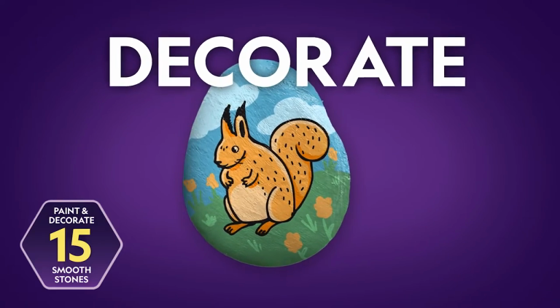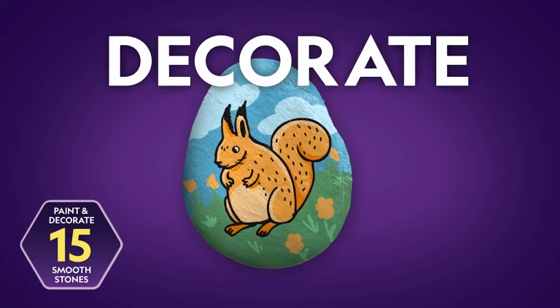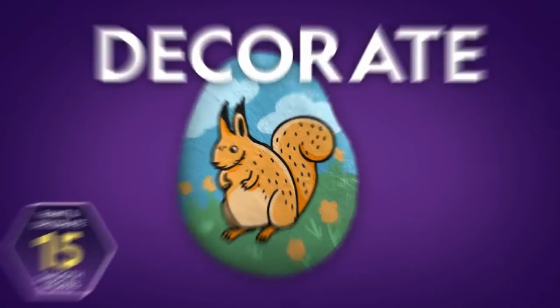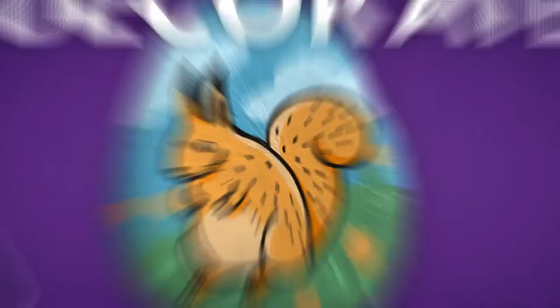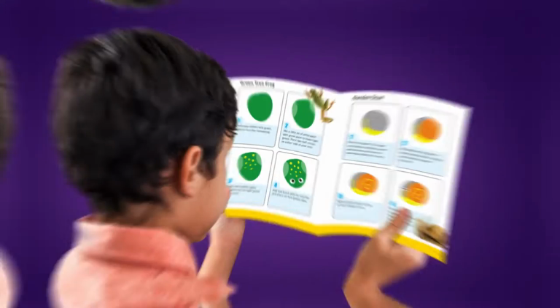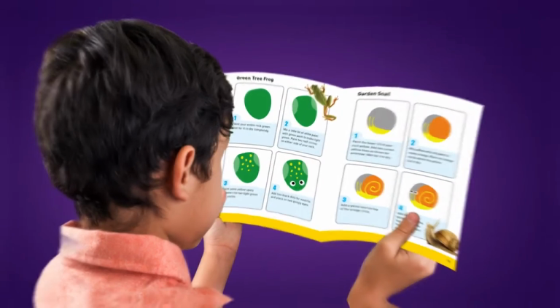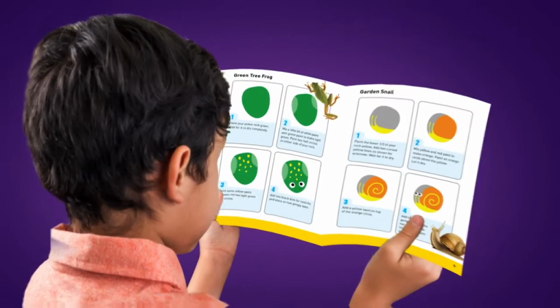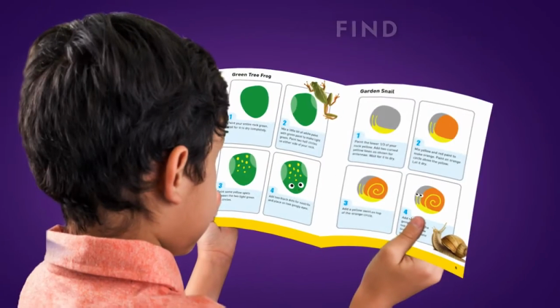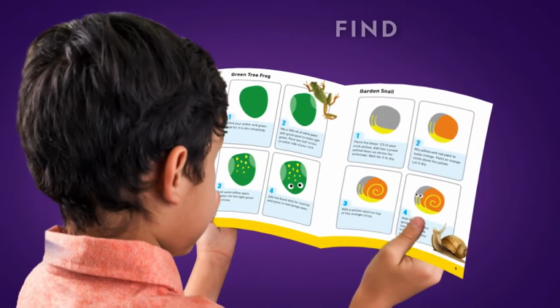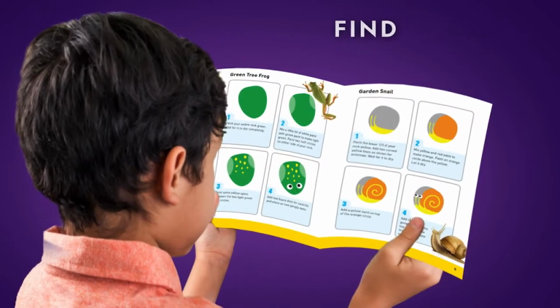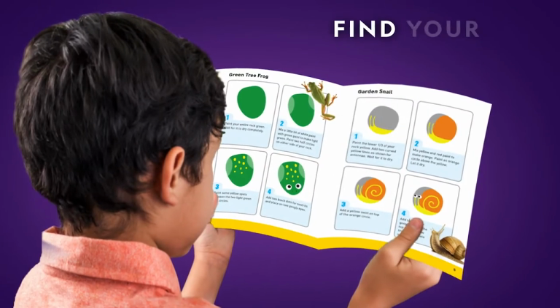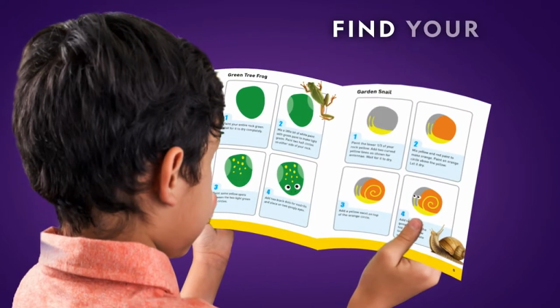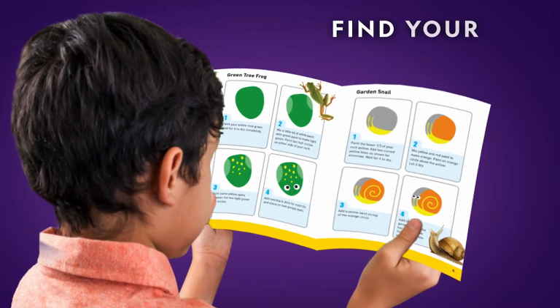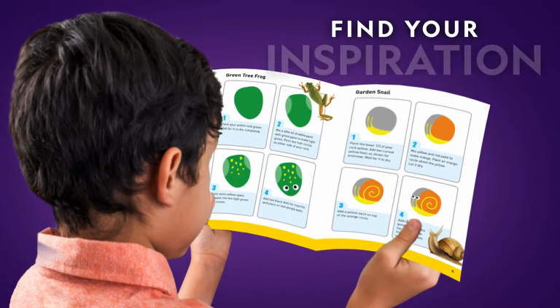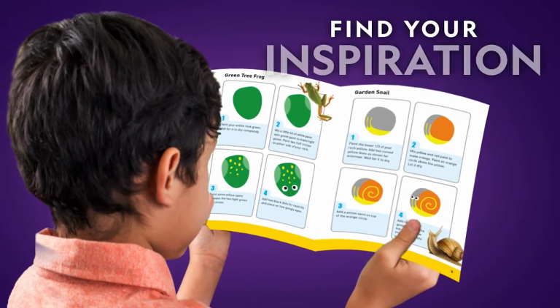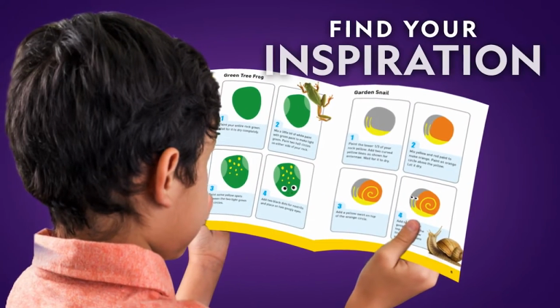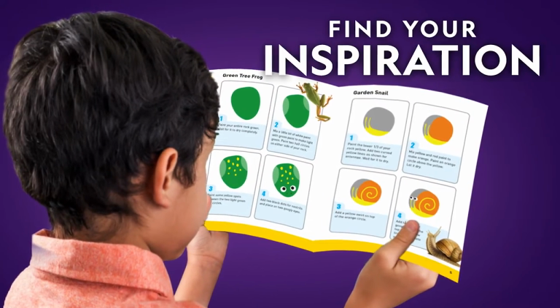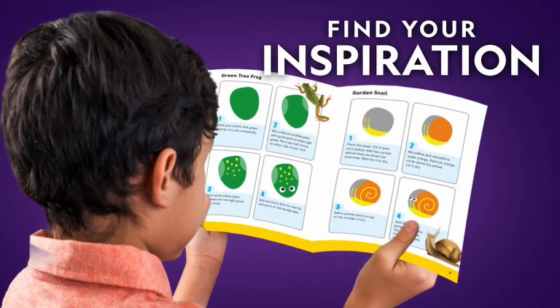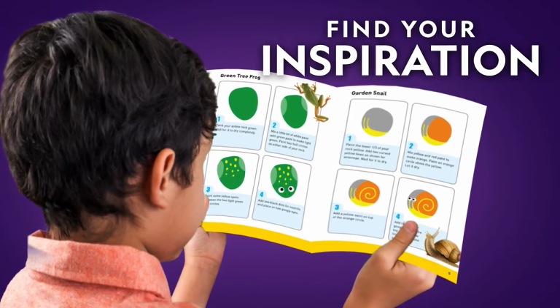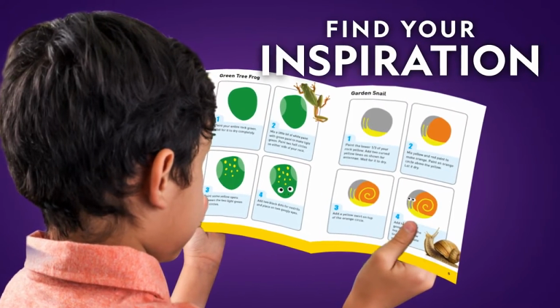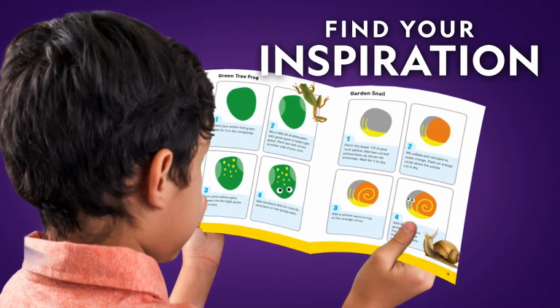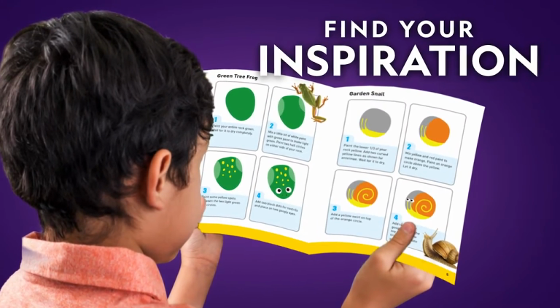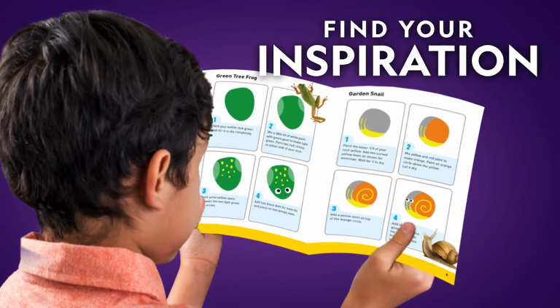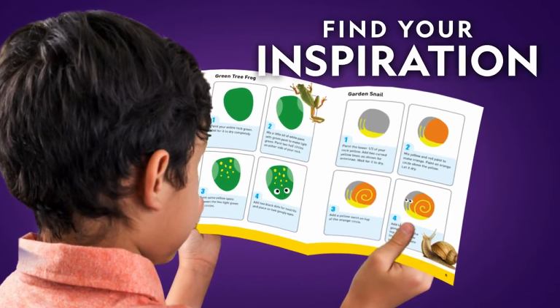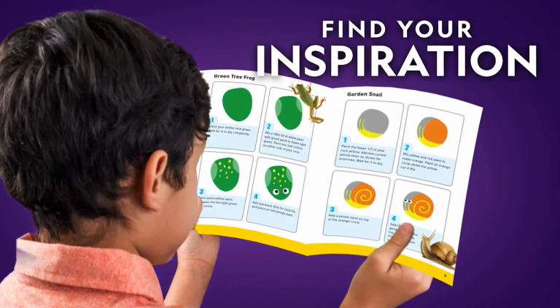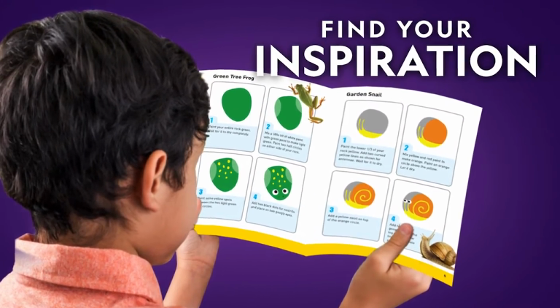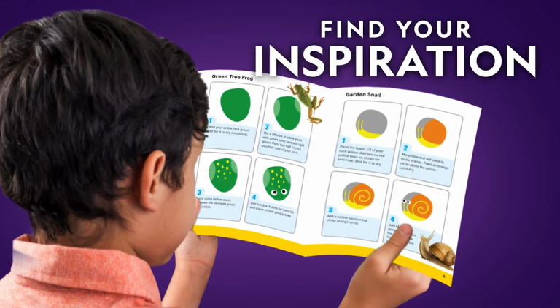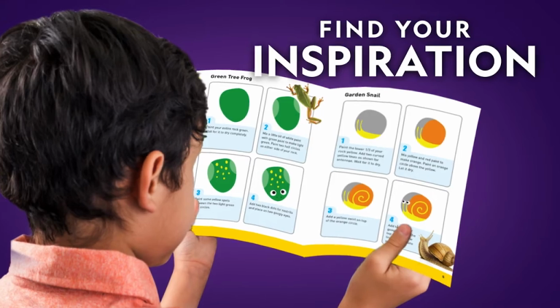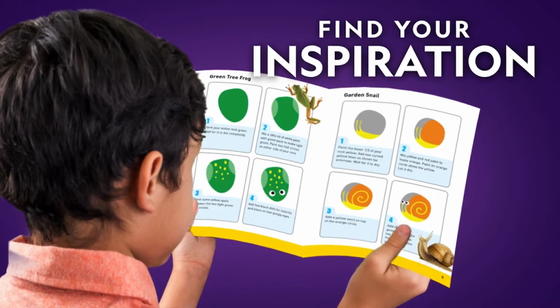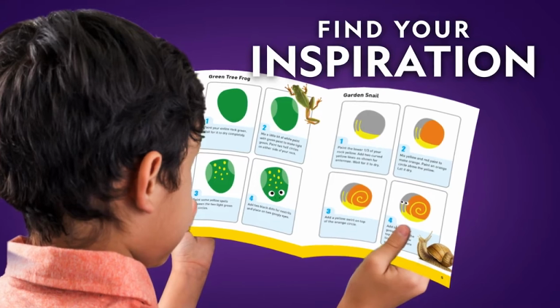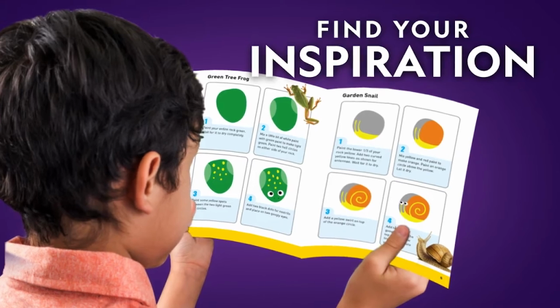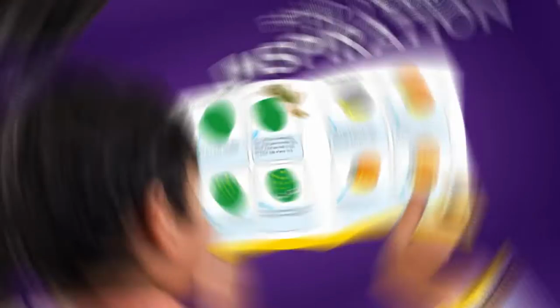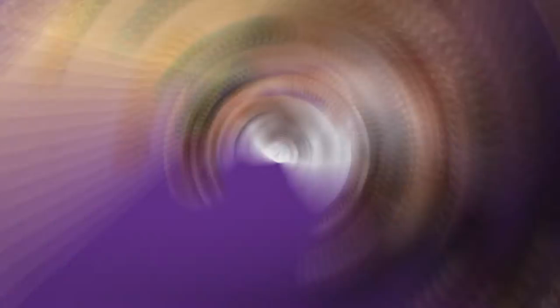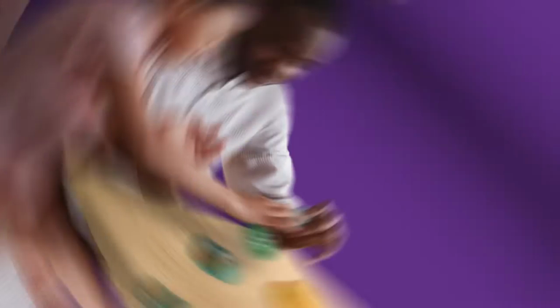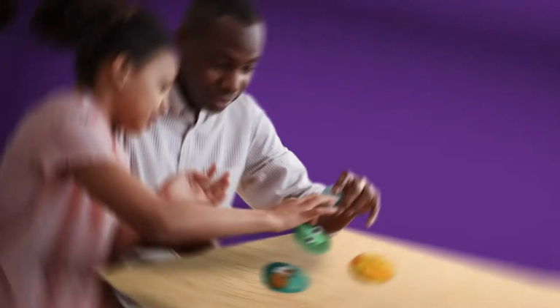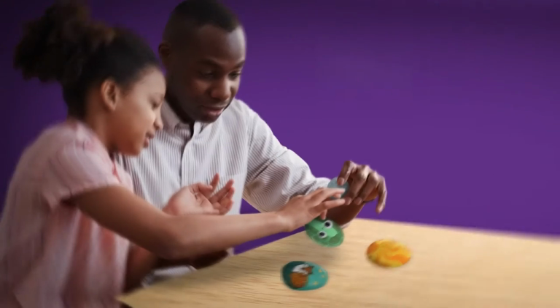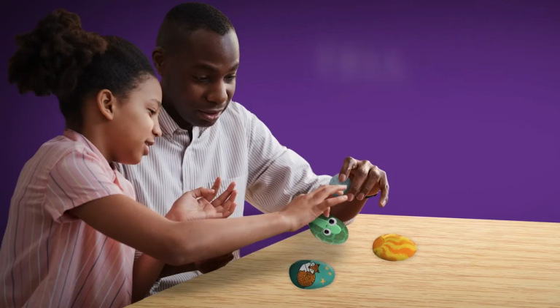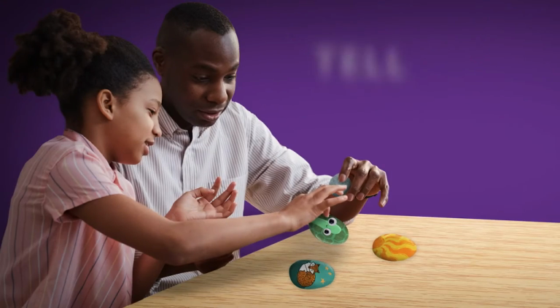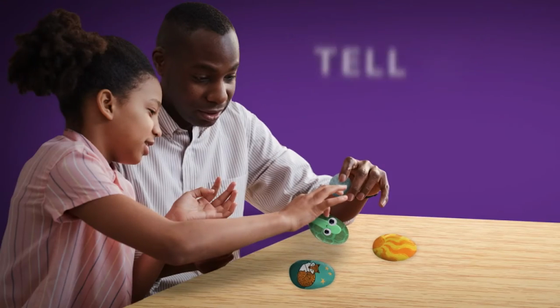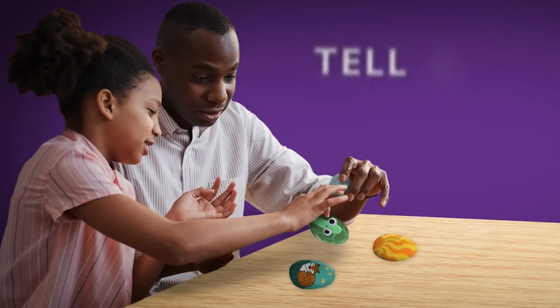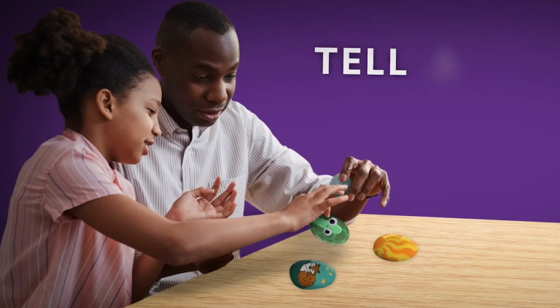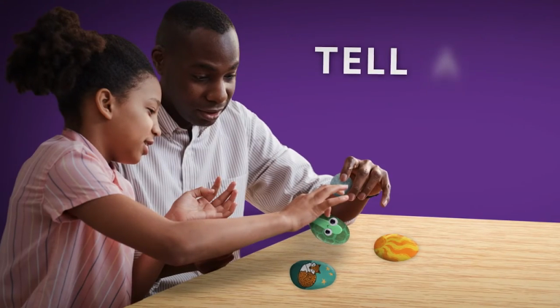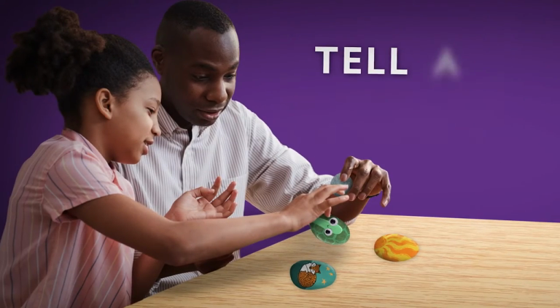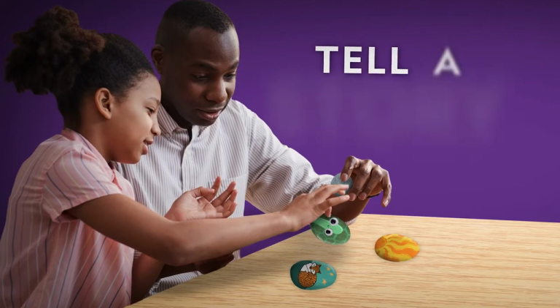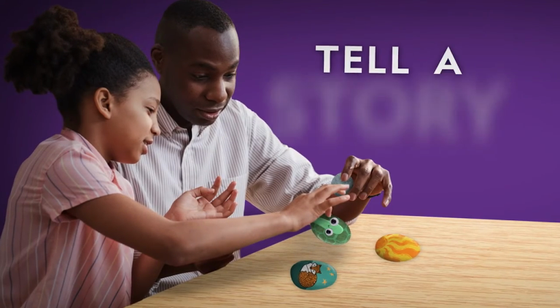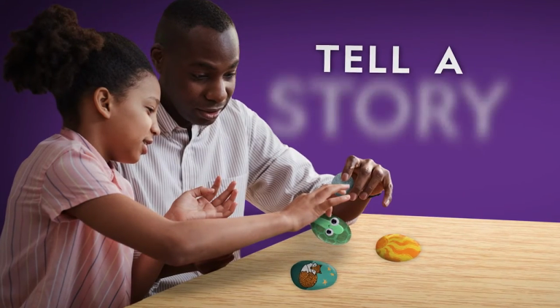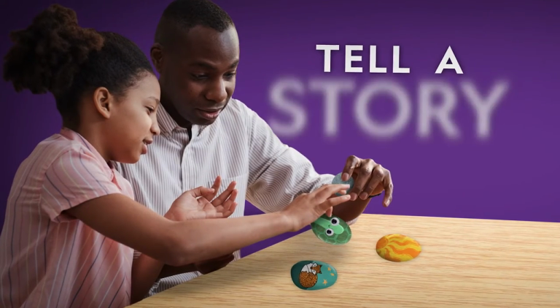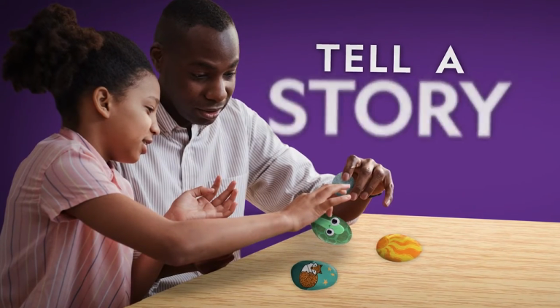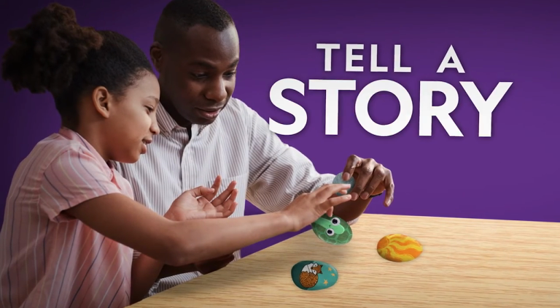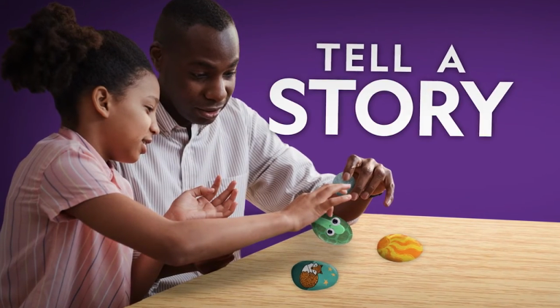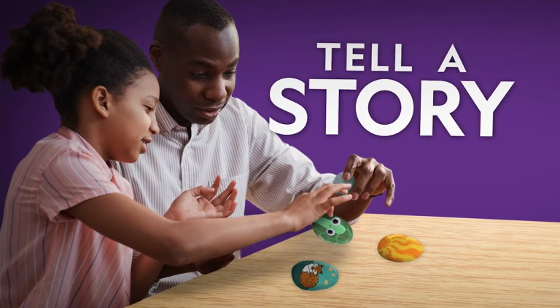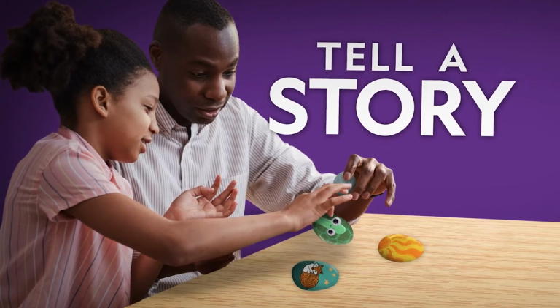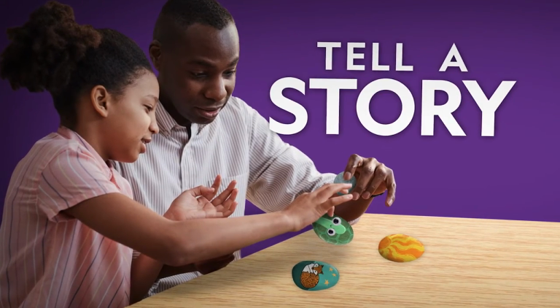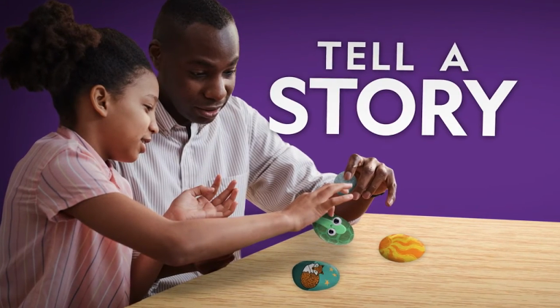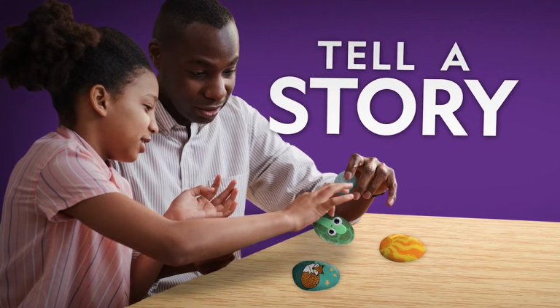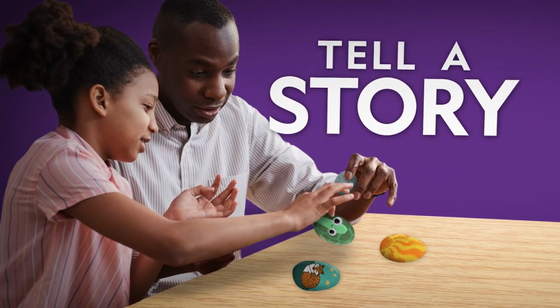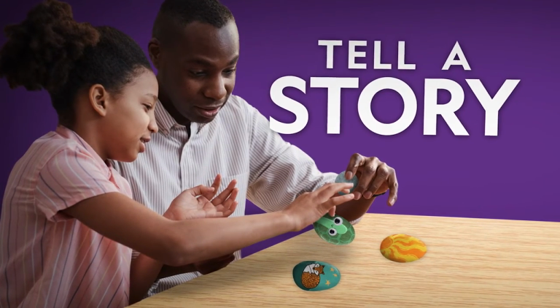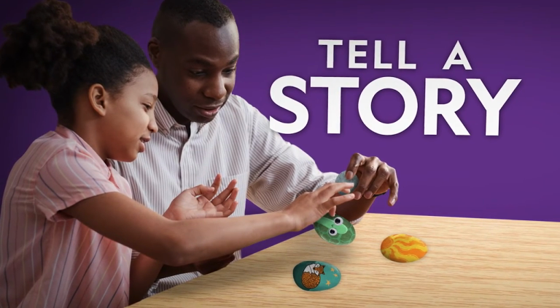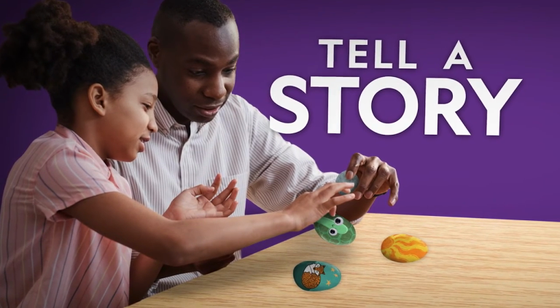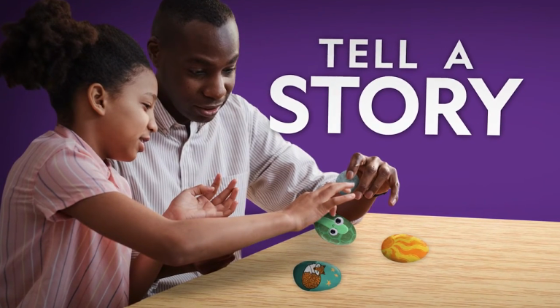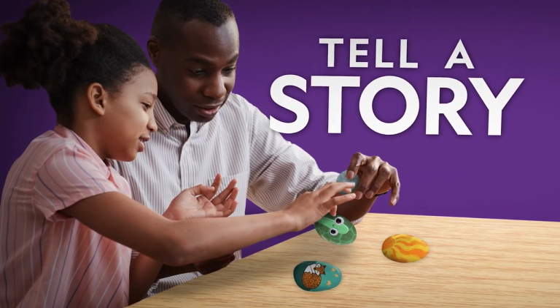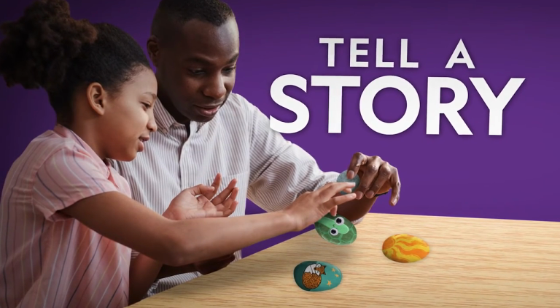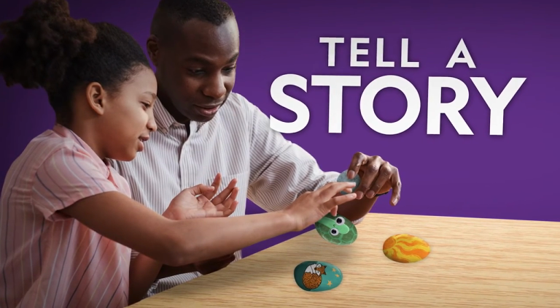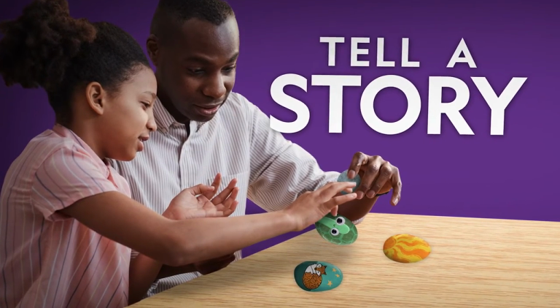Or follow one of the tutorials inside. Use them as story stones with friends and family.